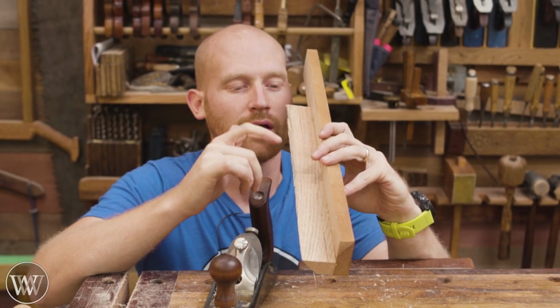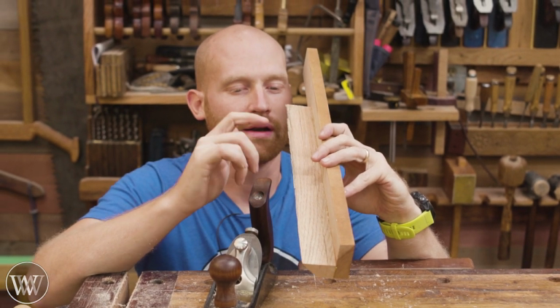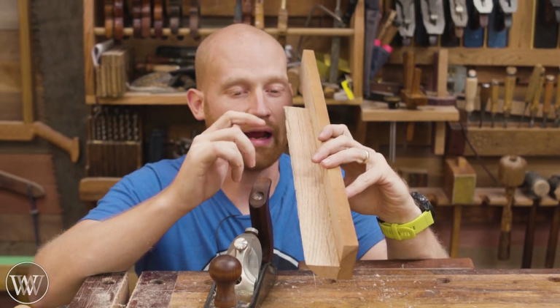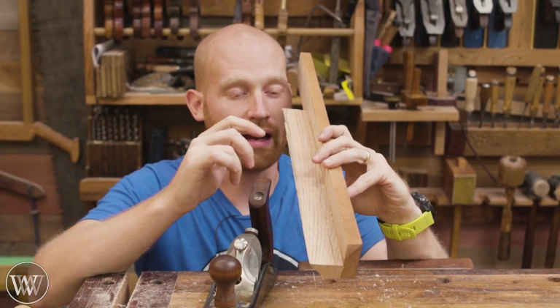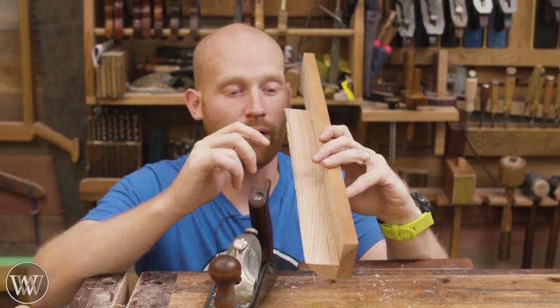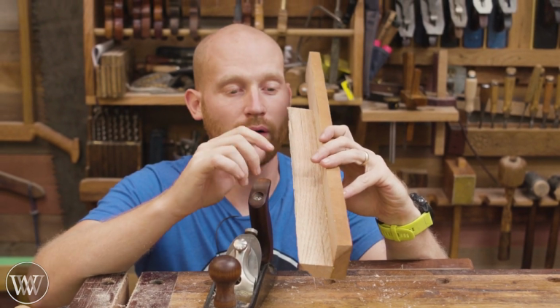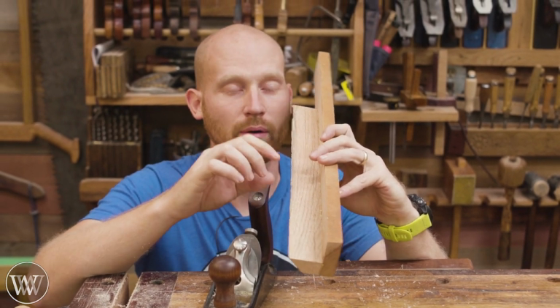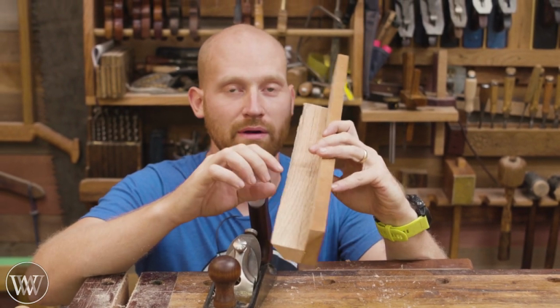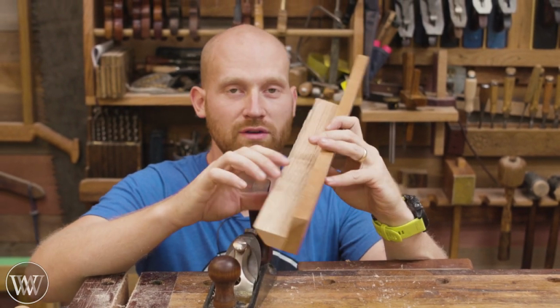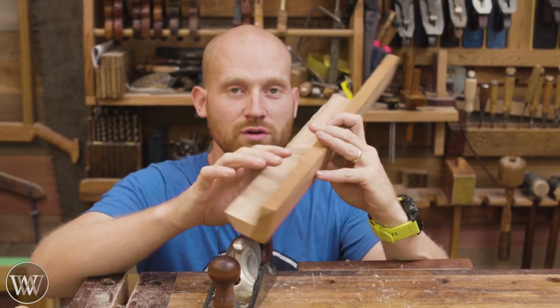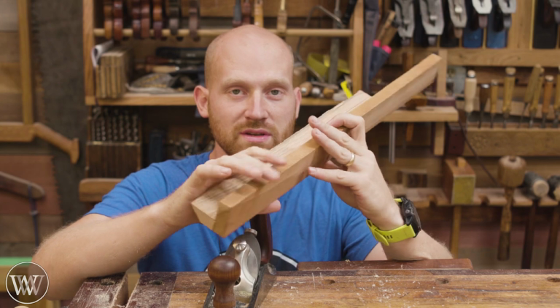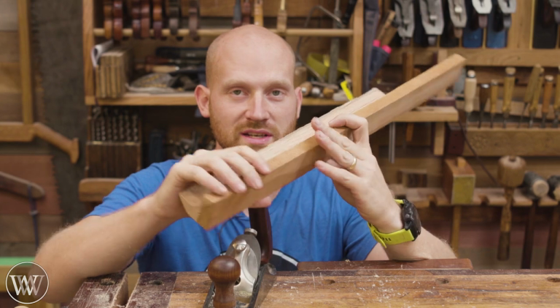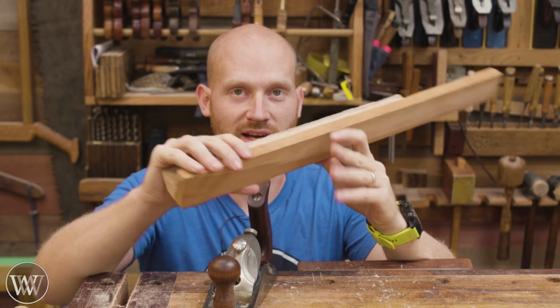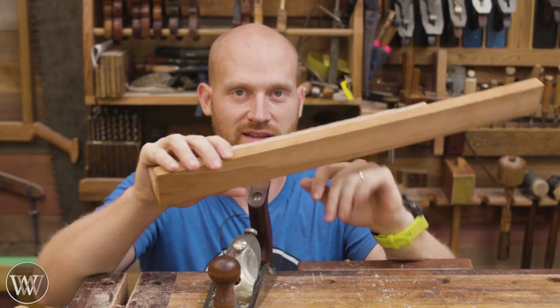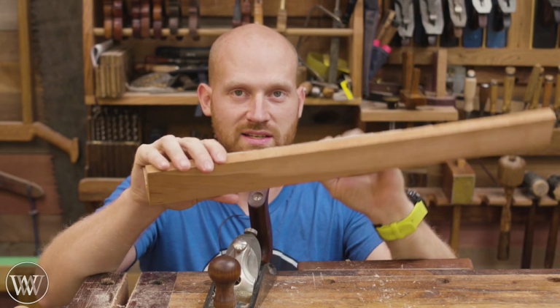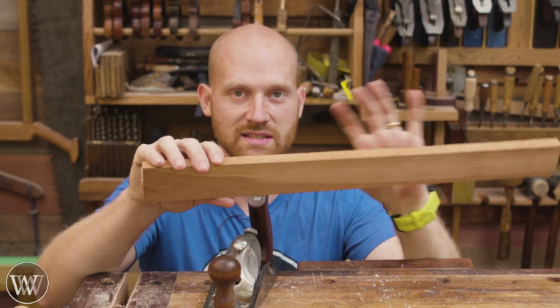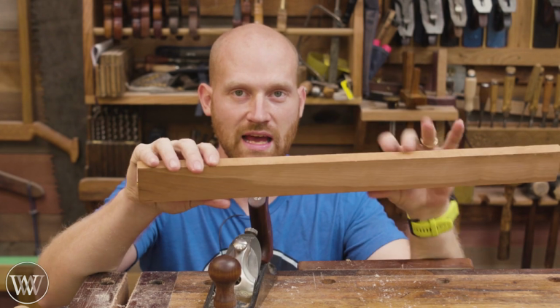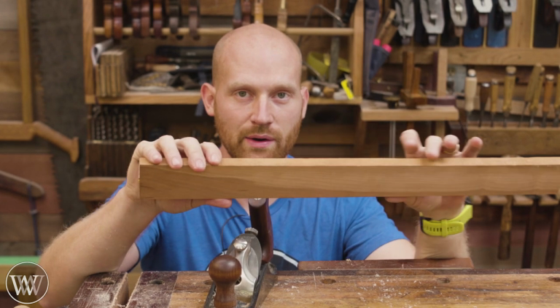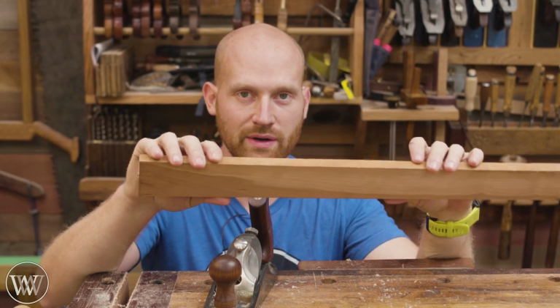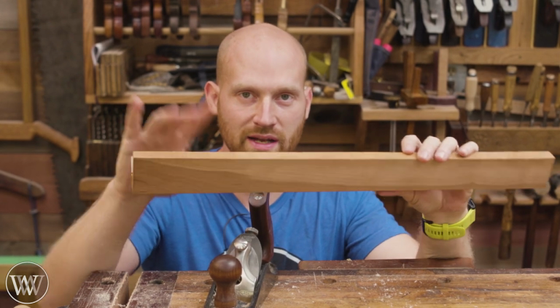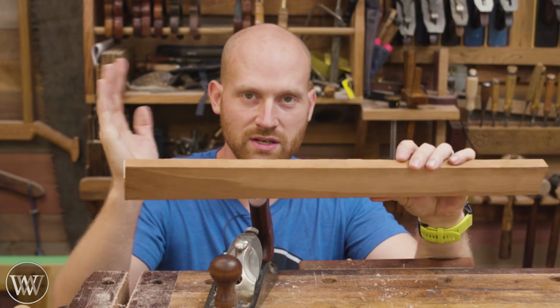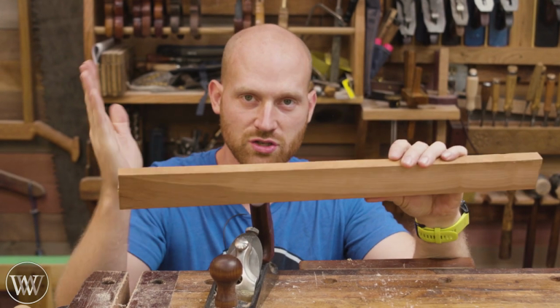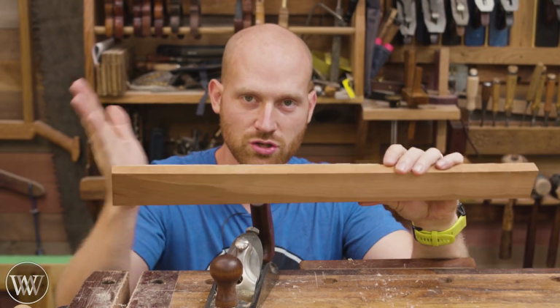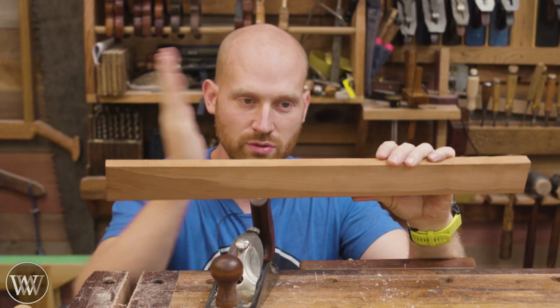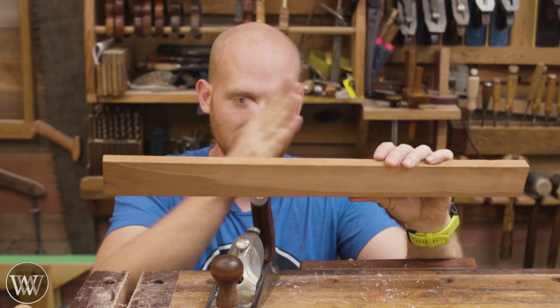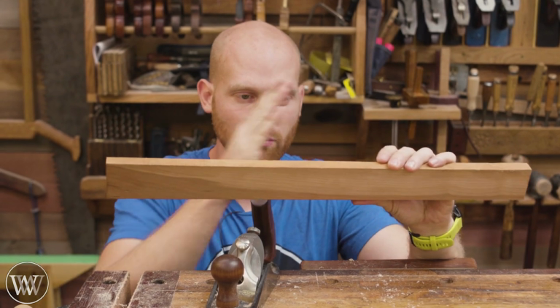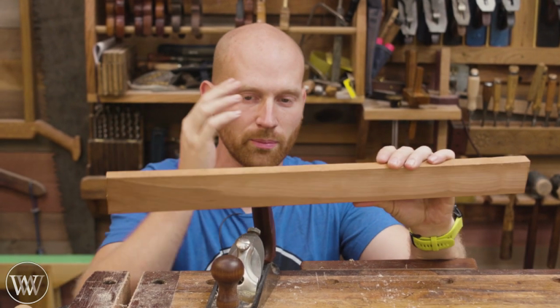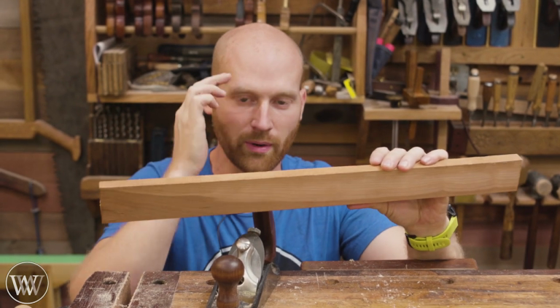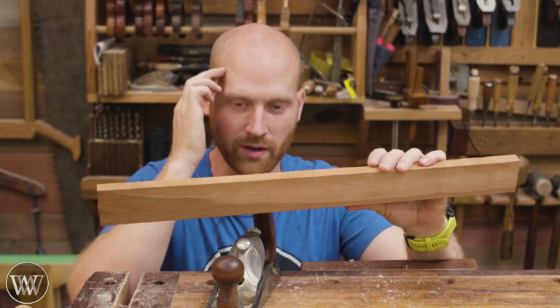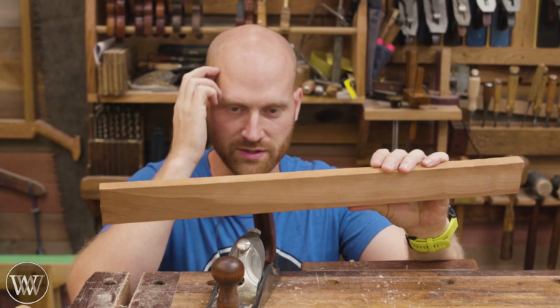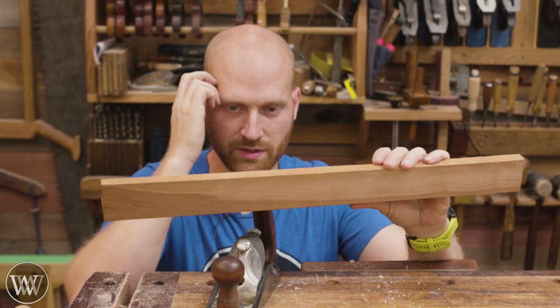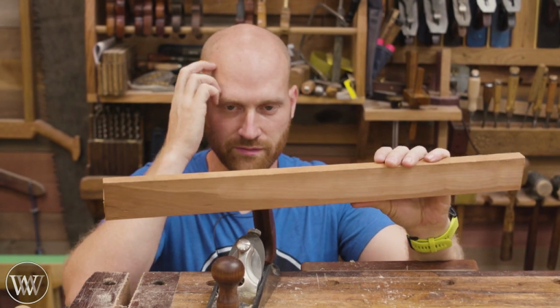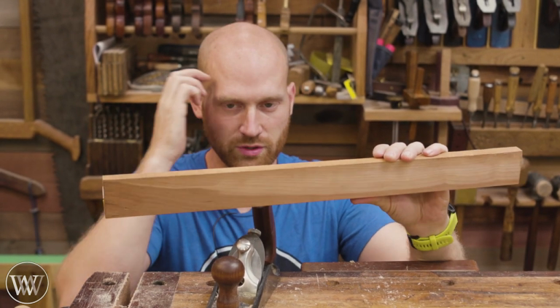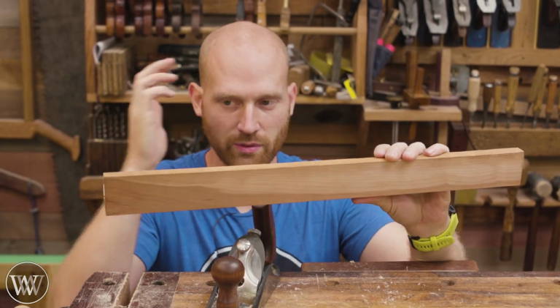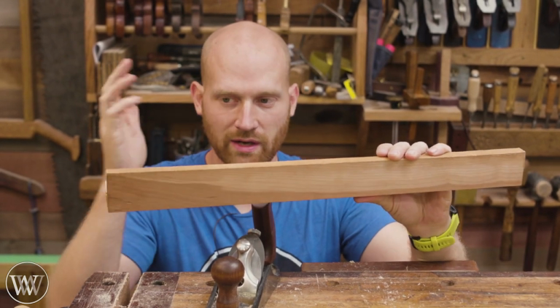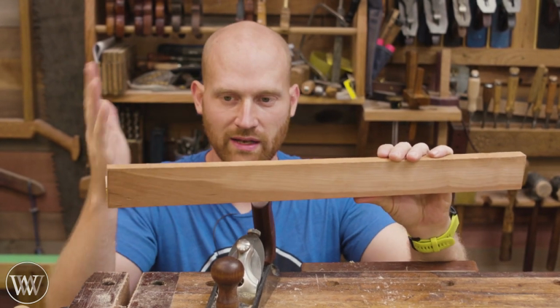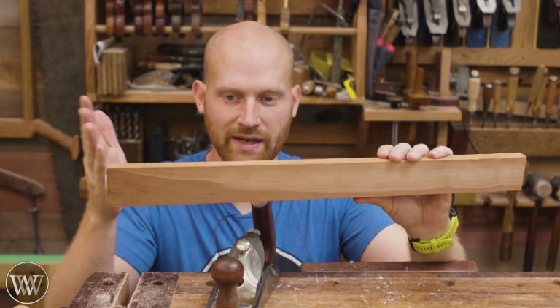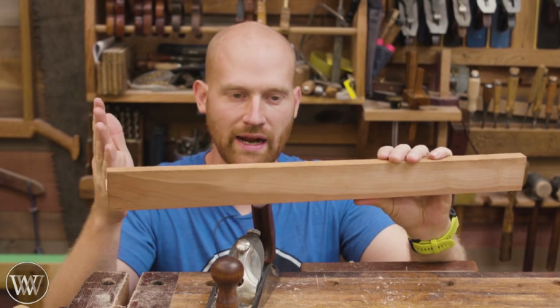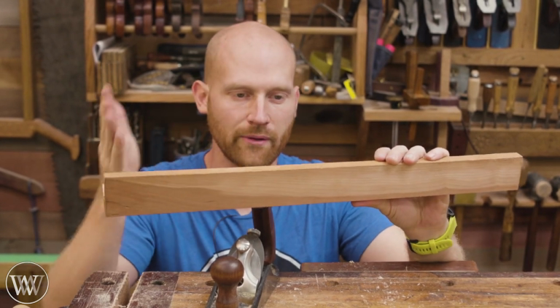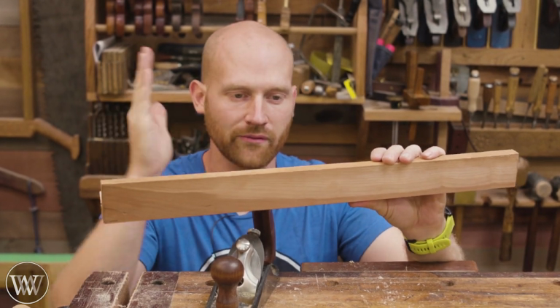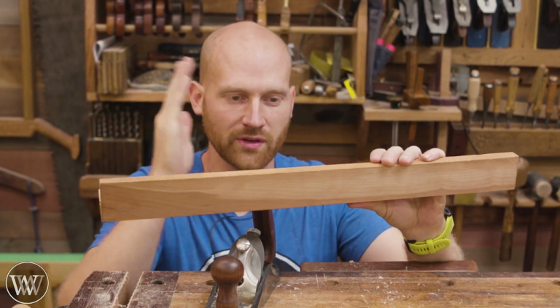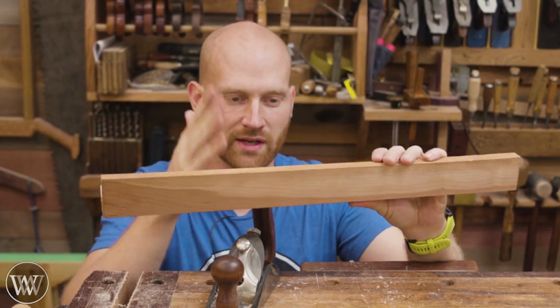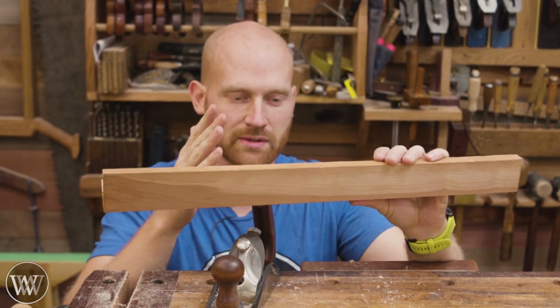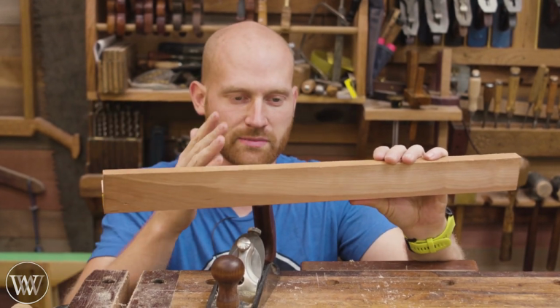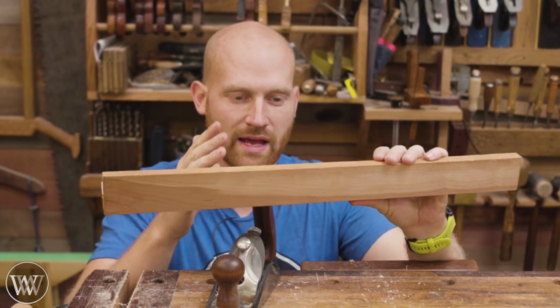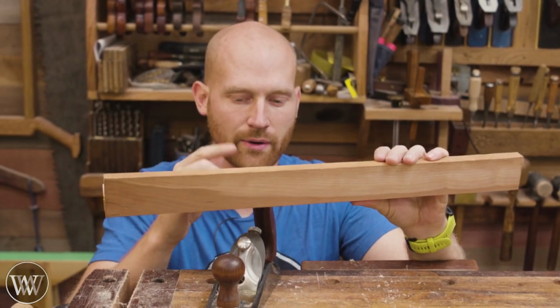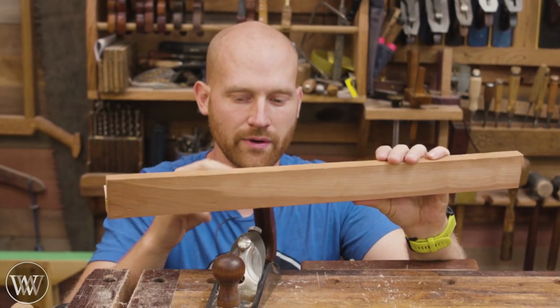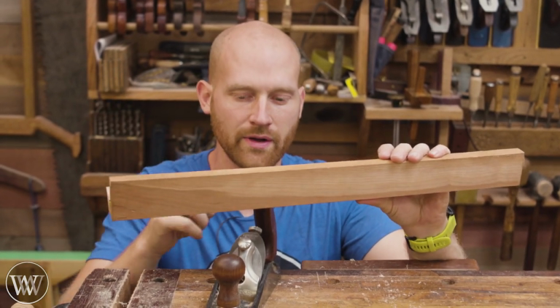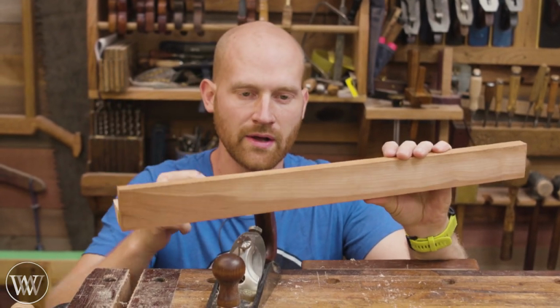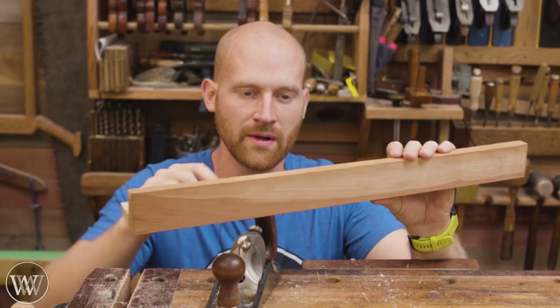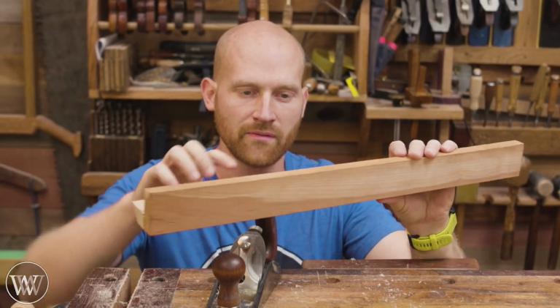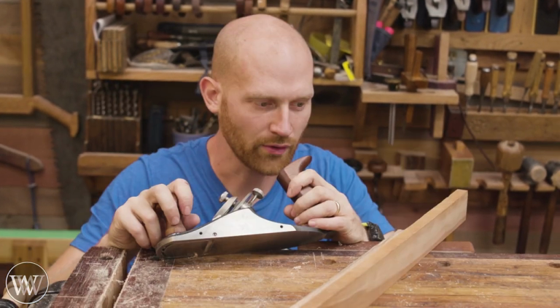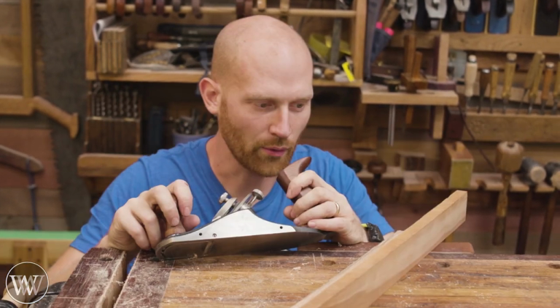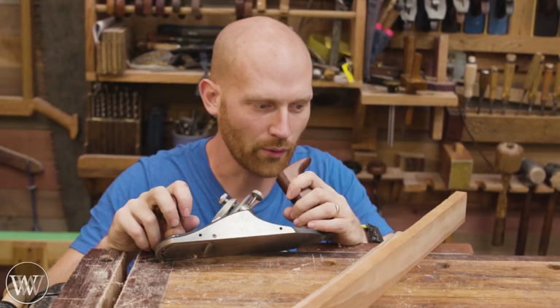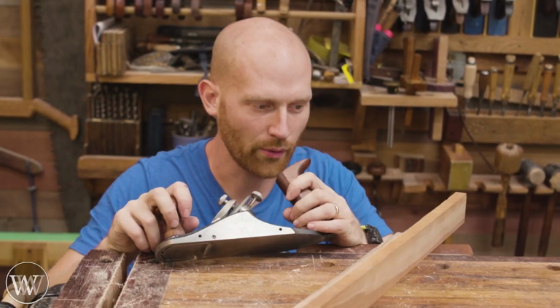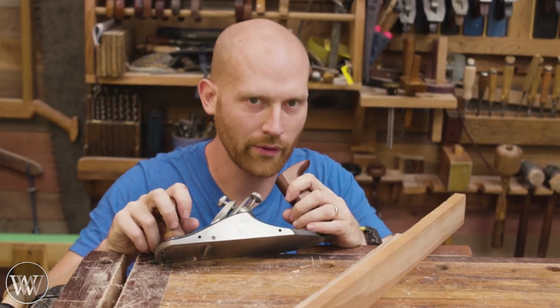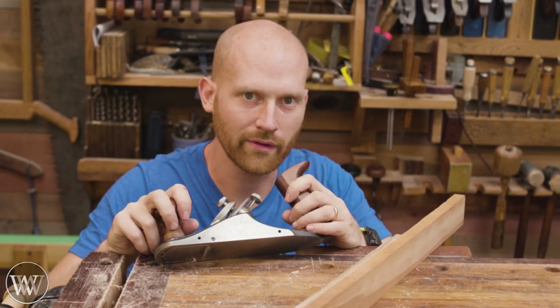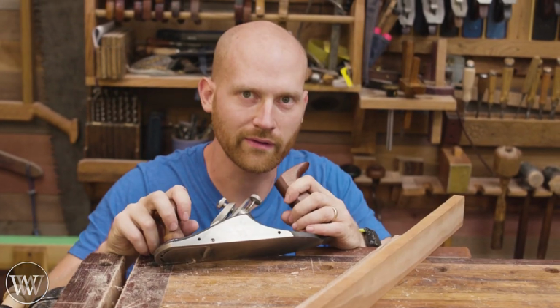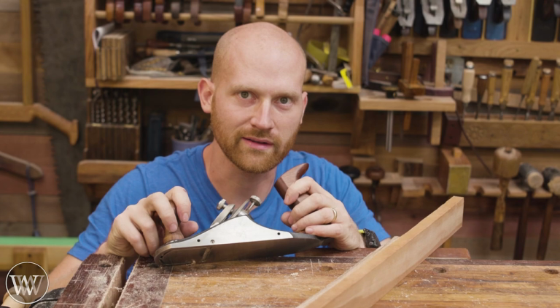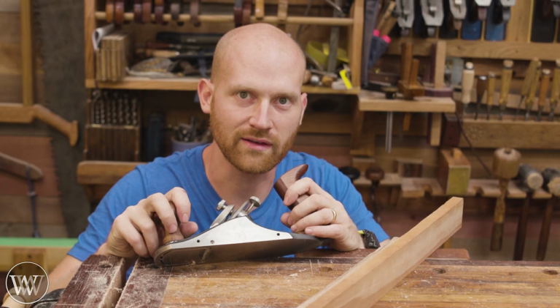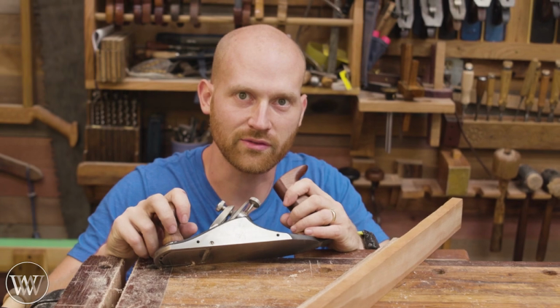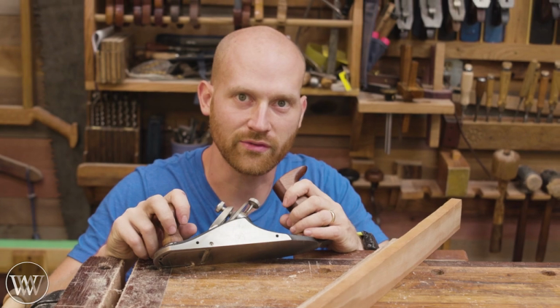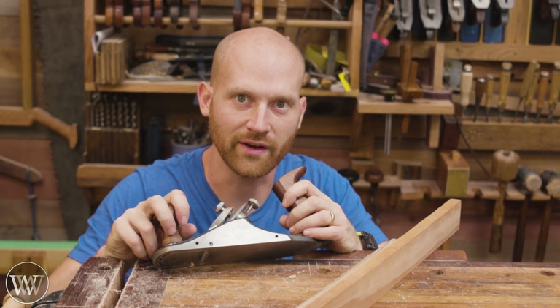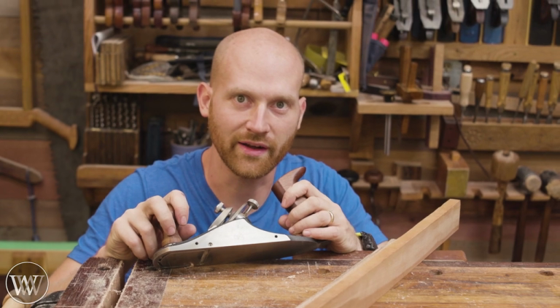Now what we have to do is cut this down into two equal parts, so we're going to lay it out, cut them down. Let's have some fun.